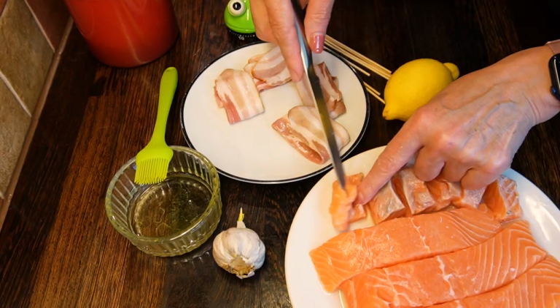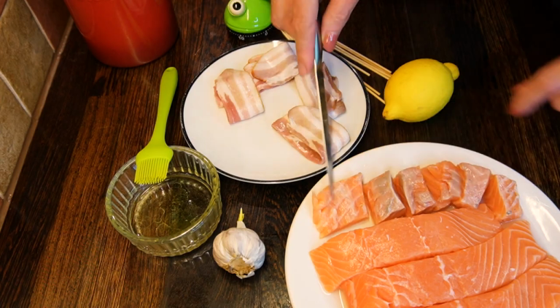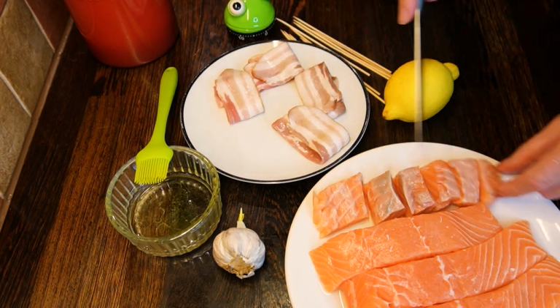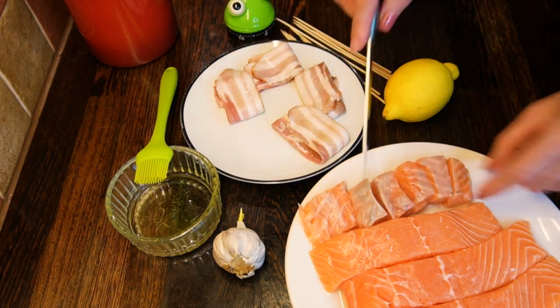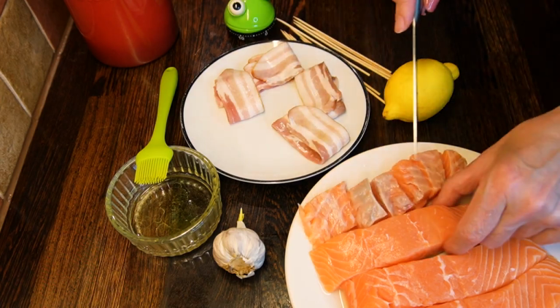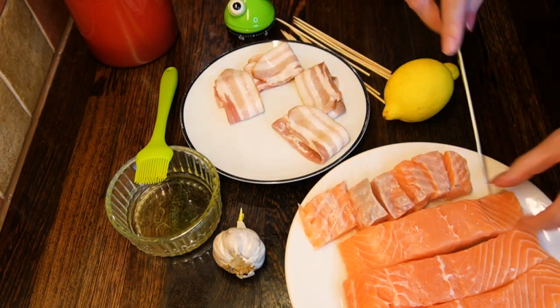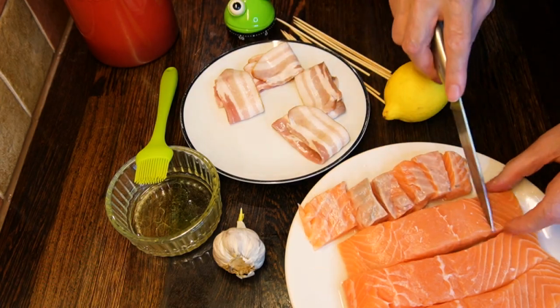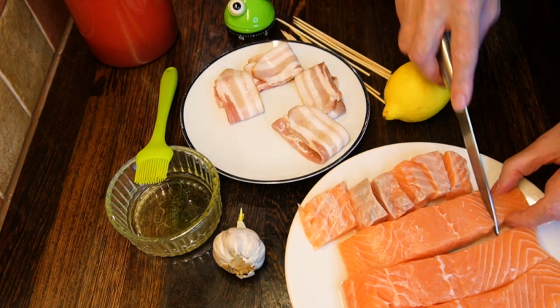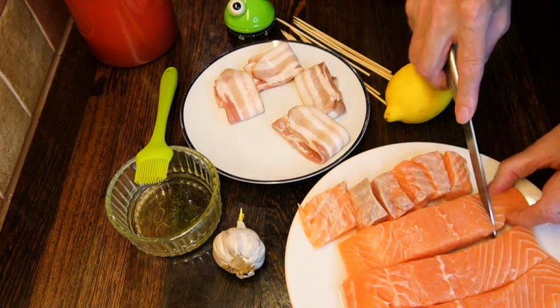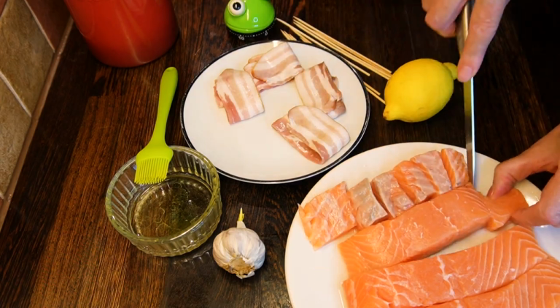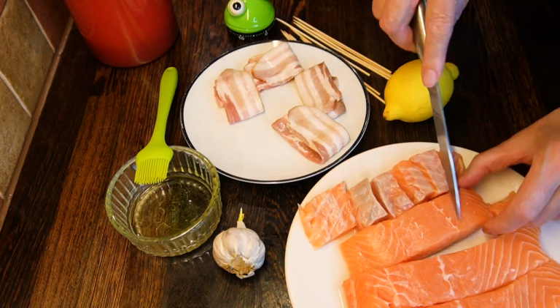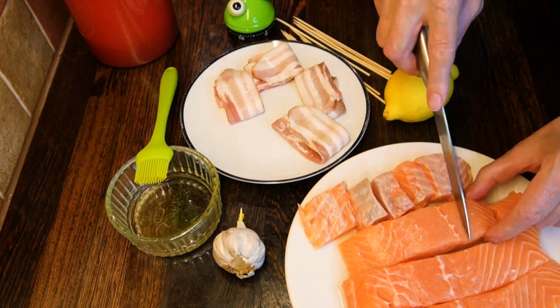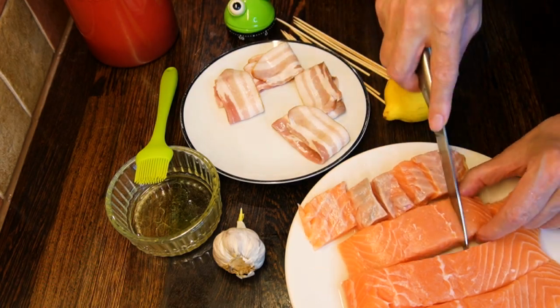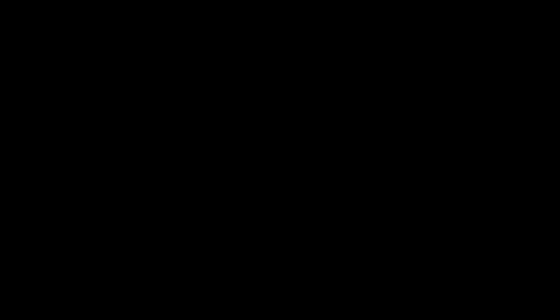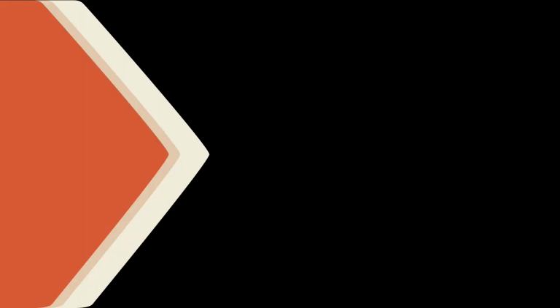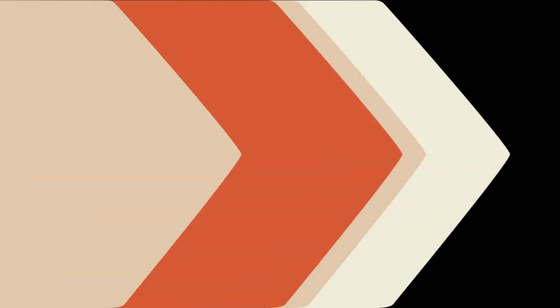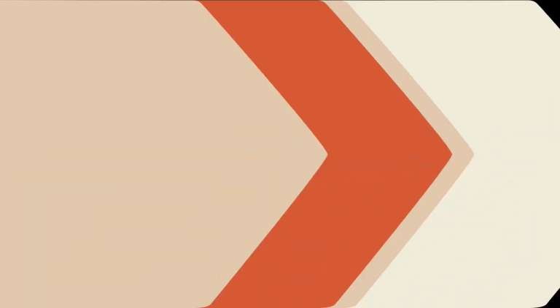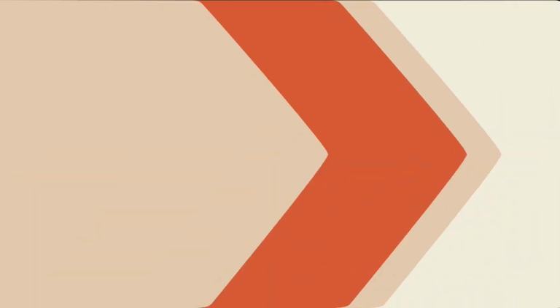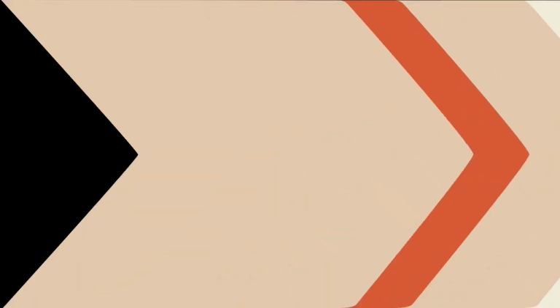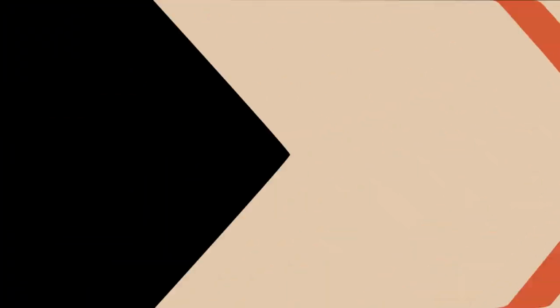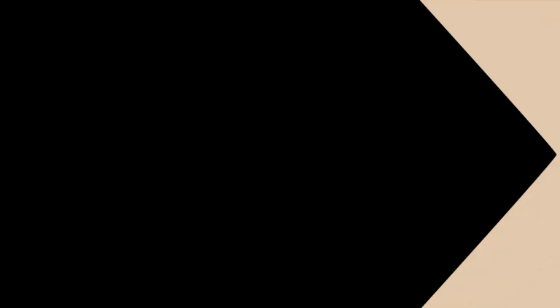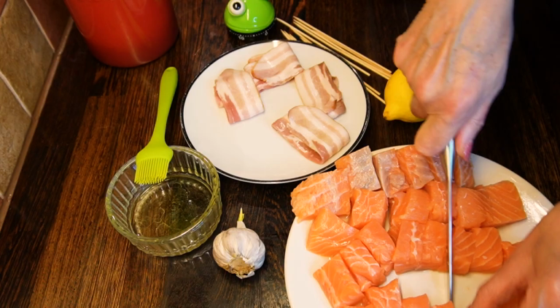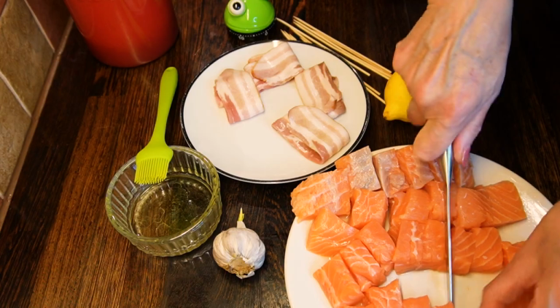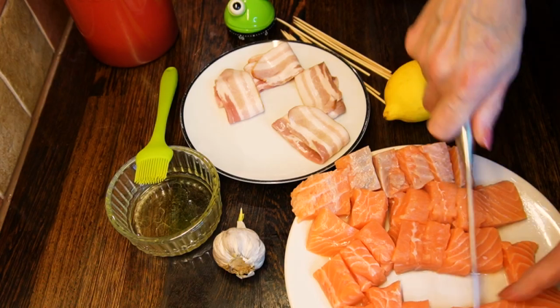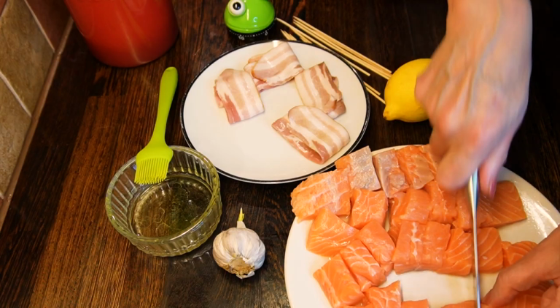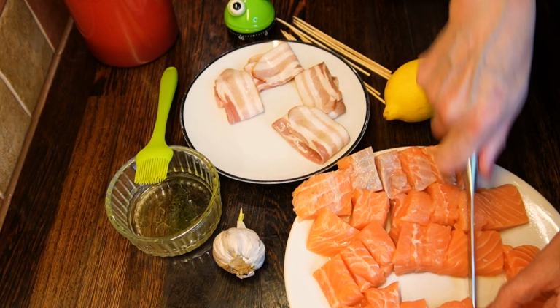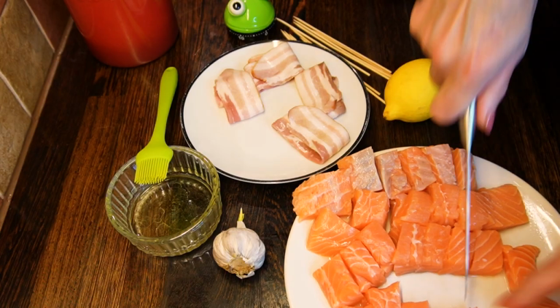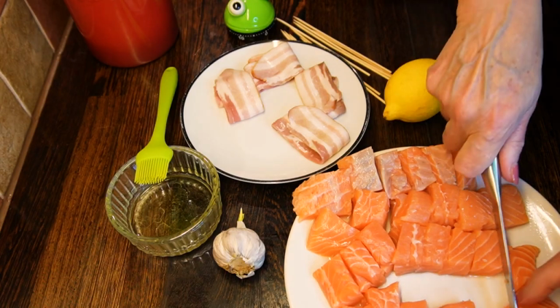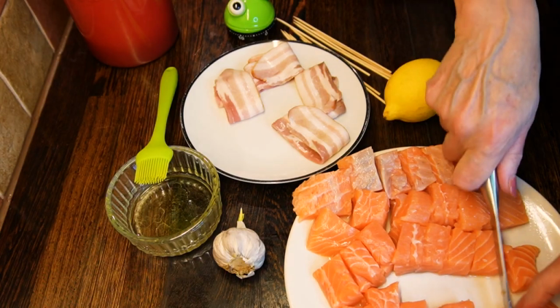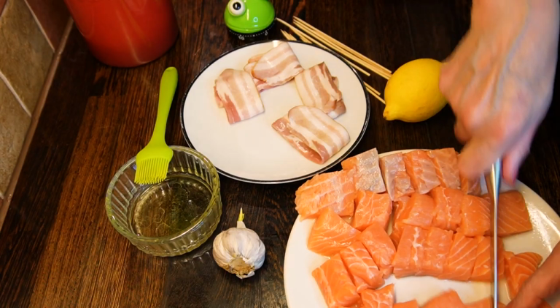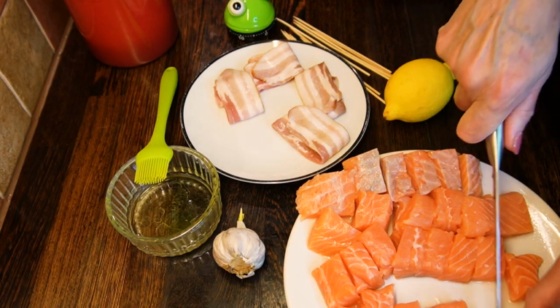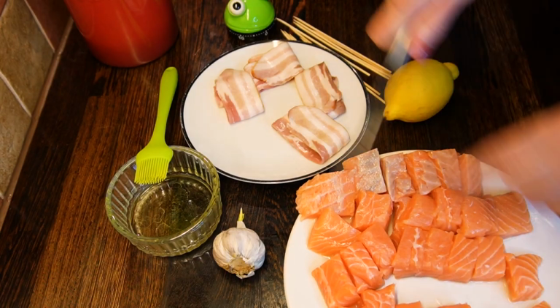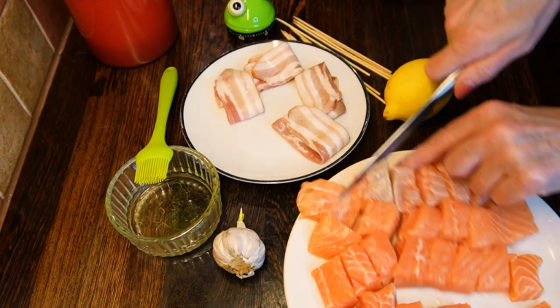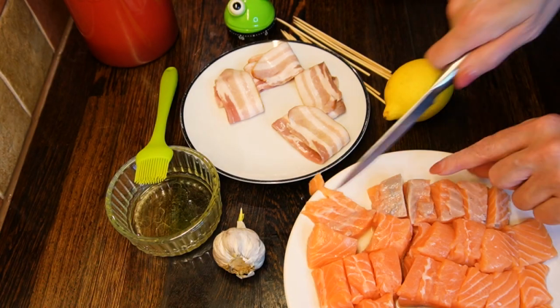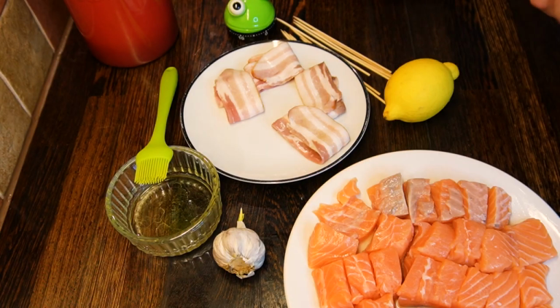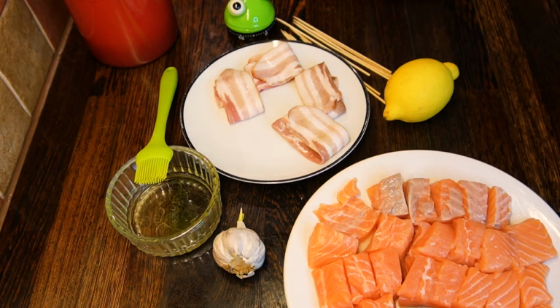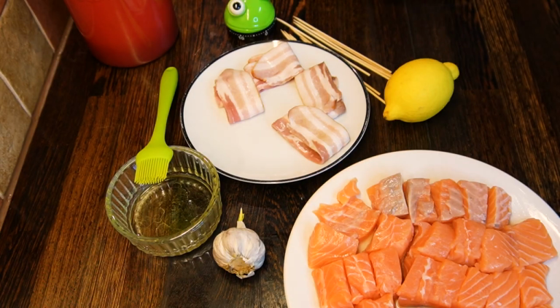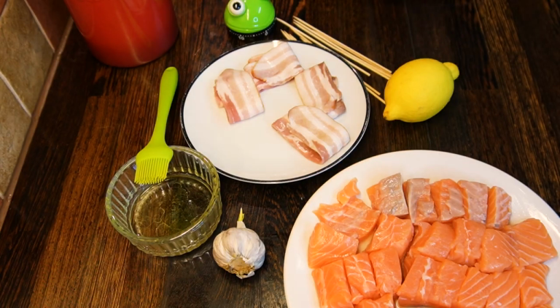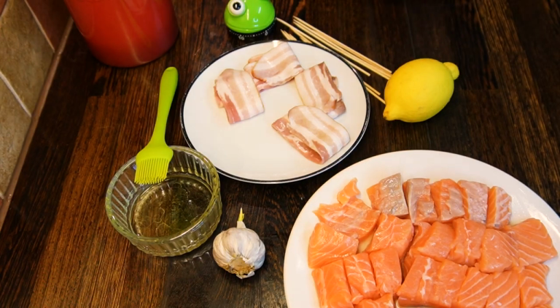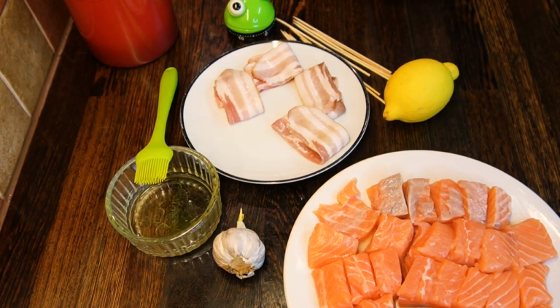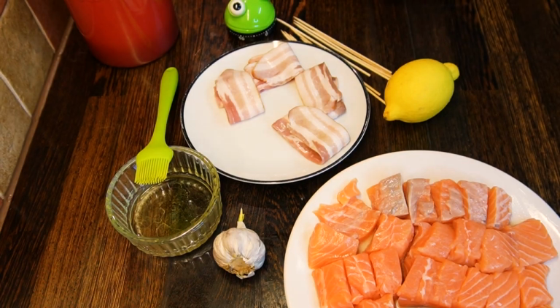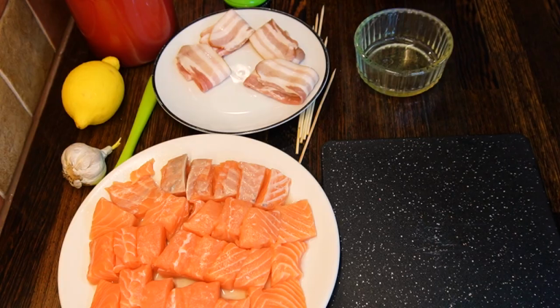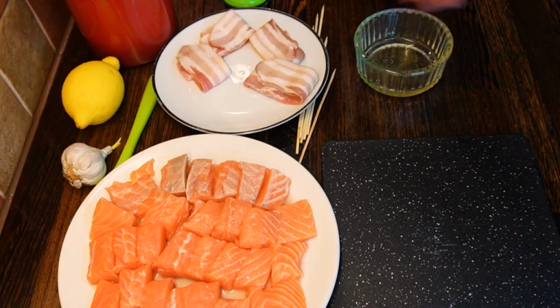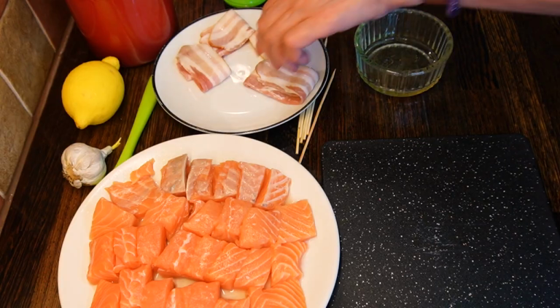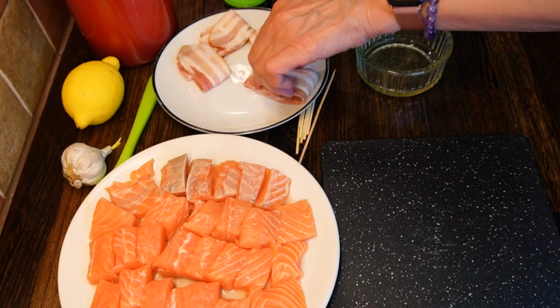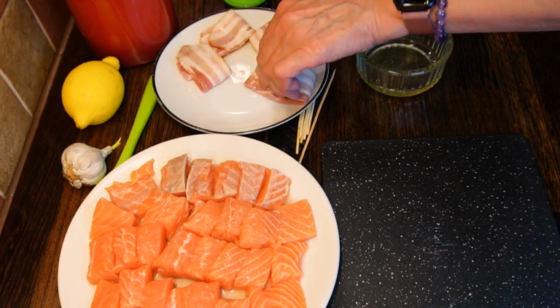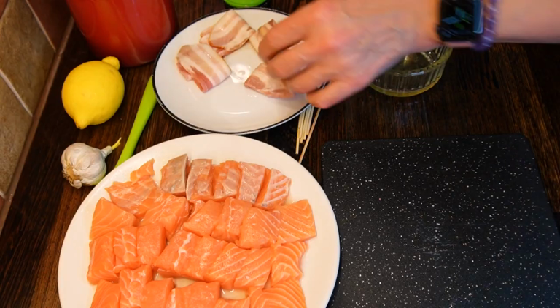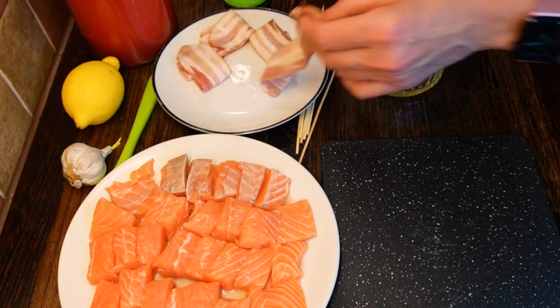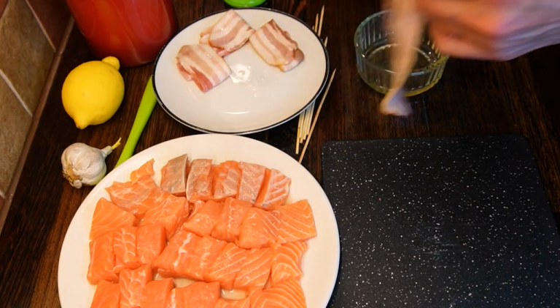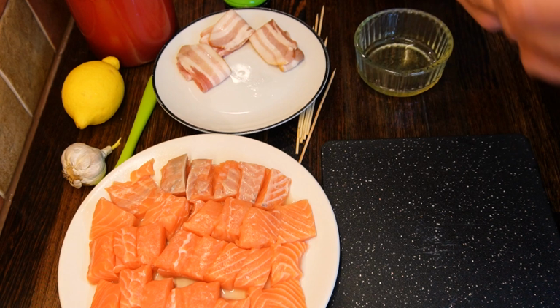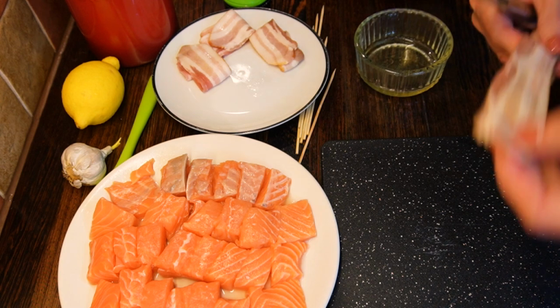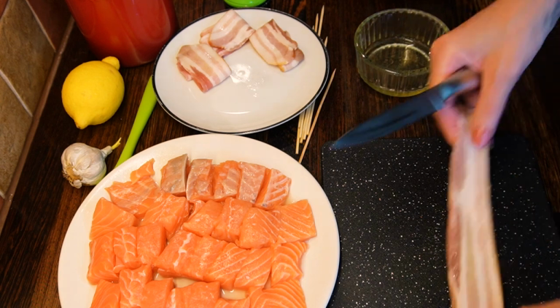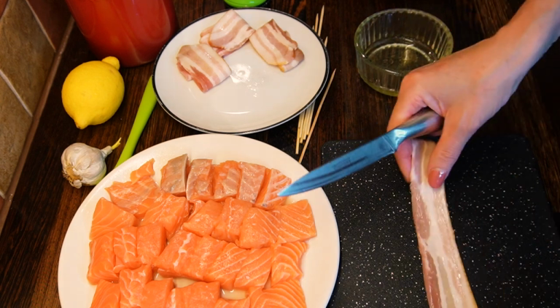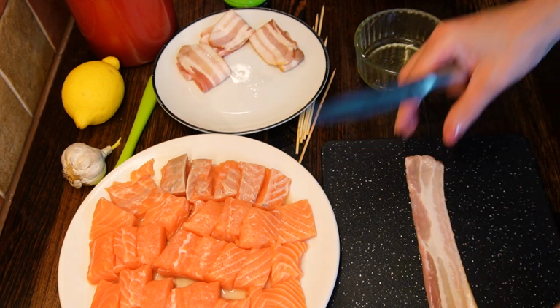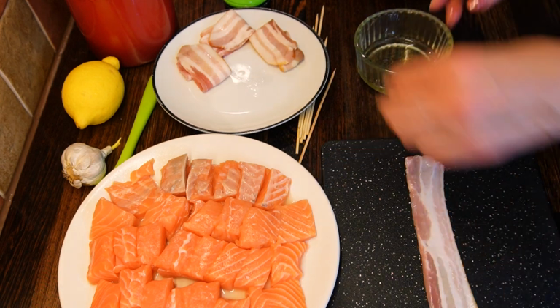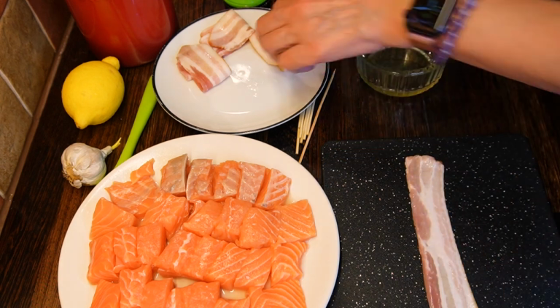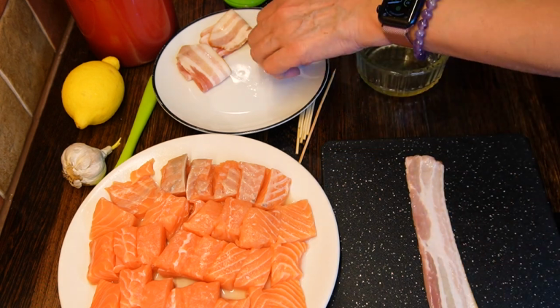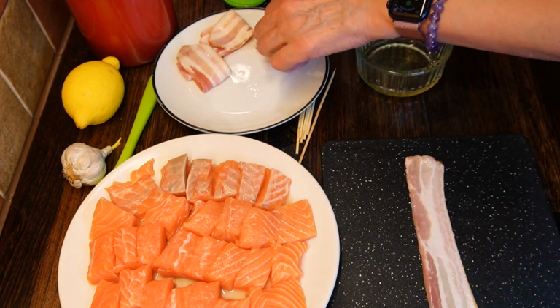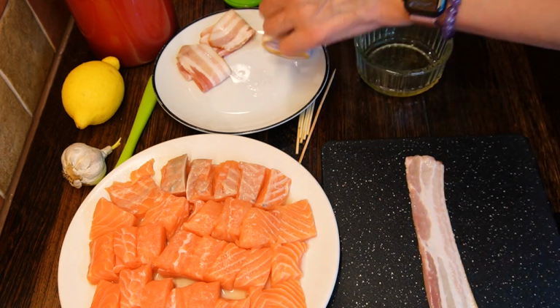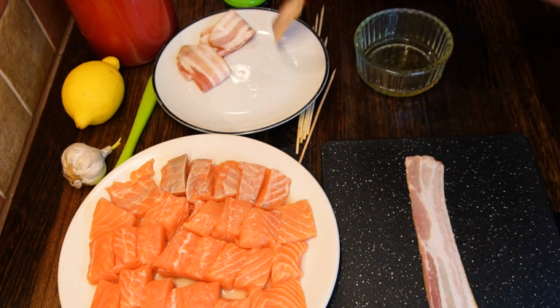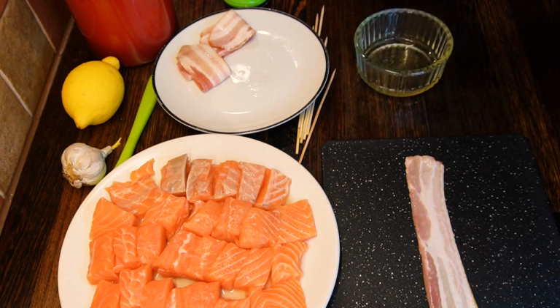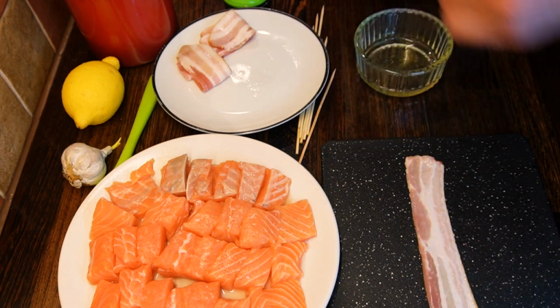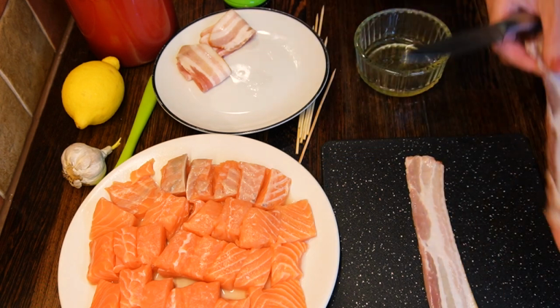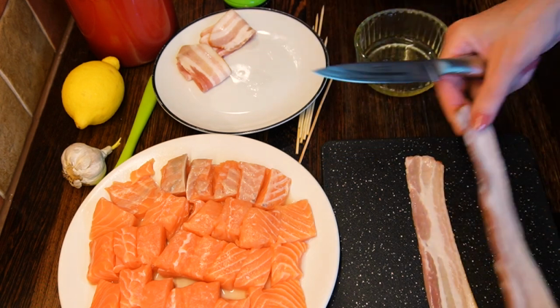Cut salmon fillets into small cubes of similar size. There is no need for precision. Put them aside.